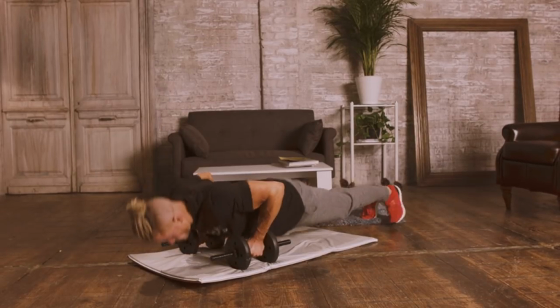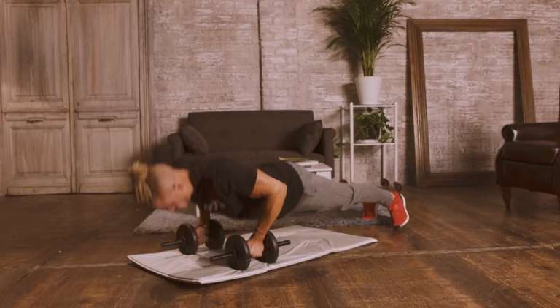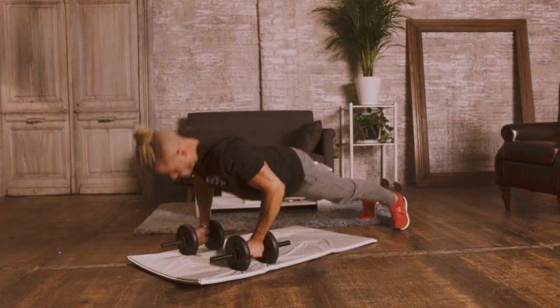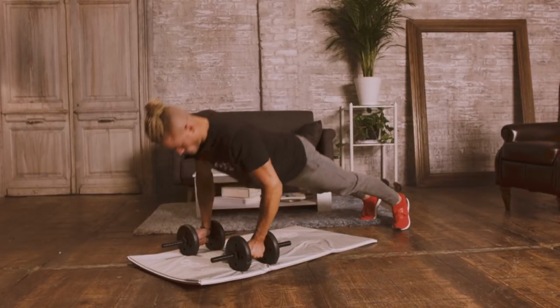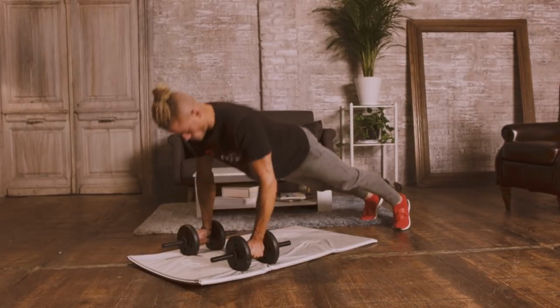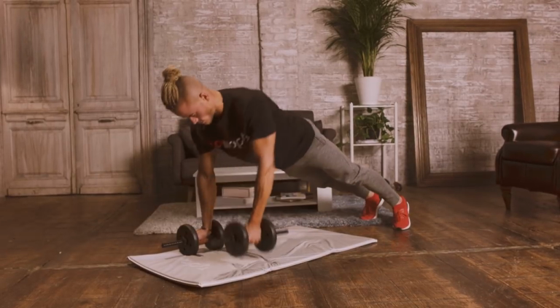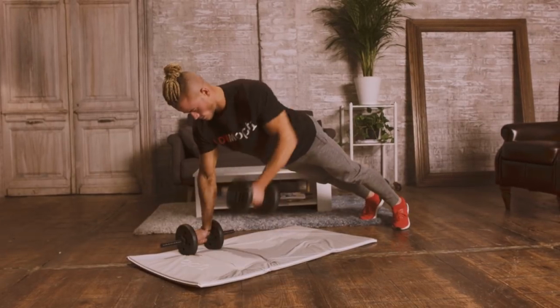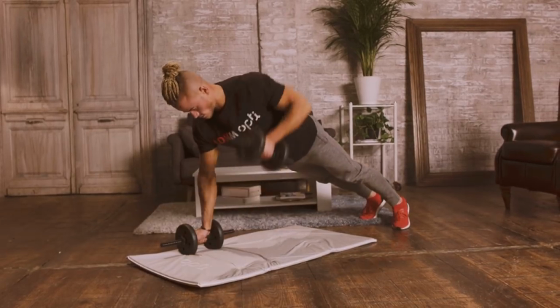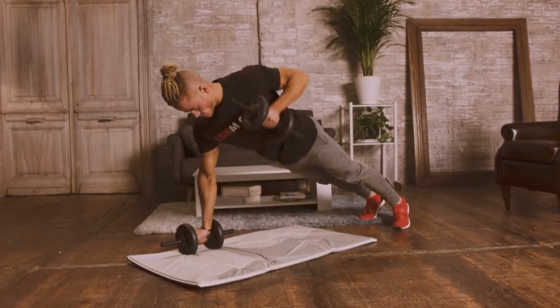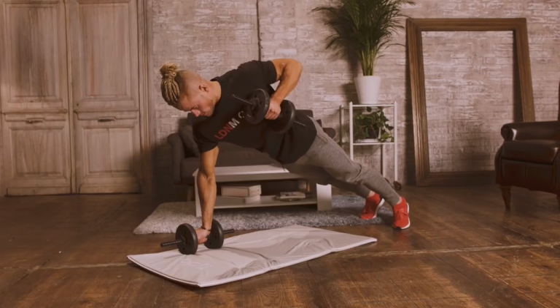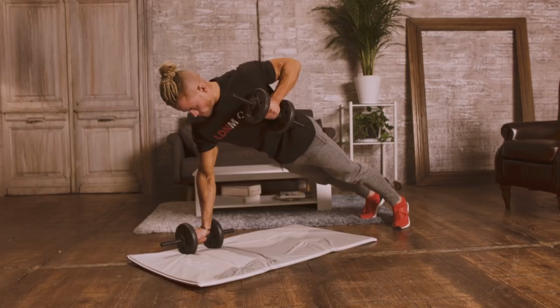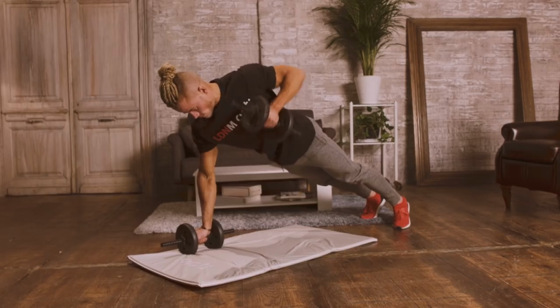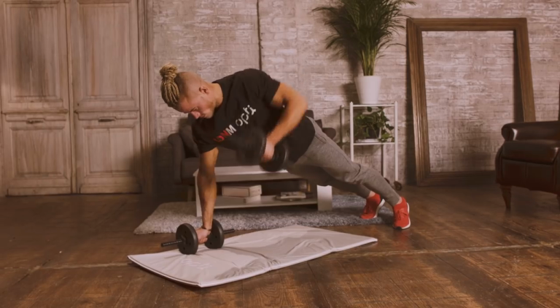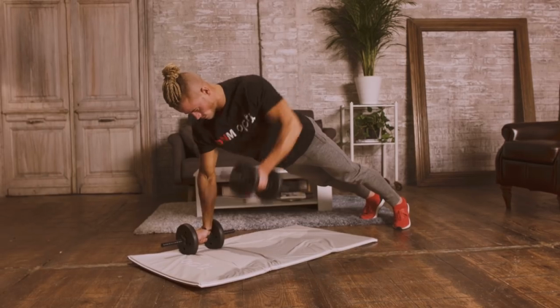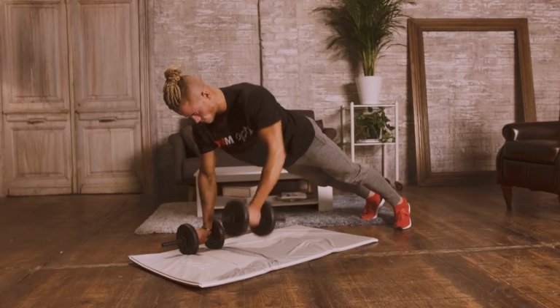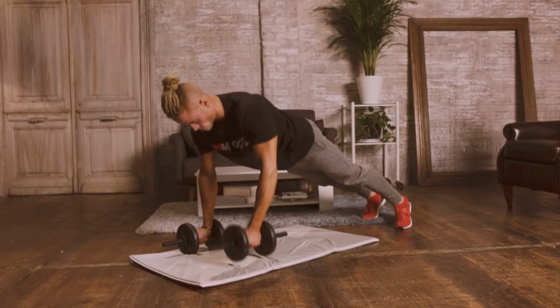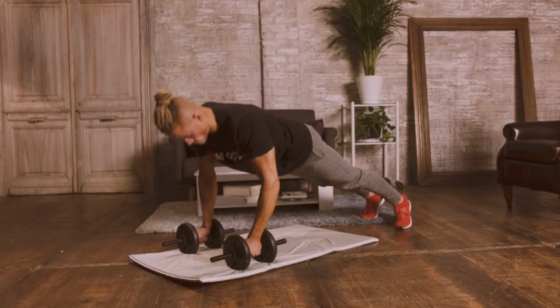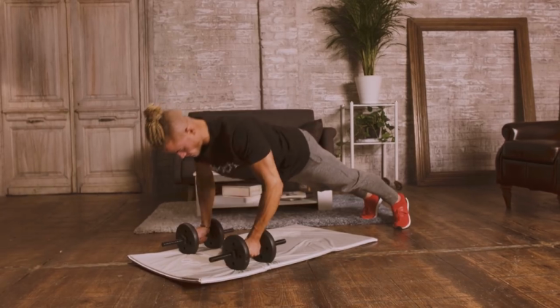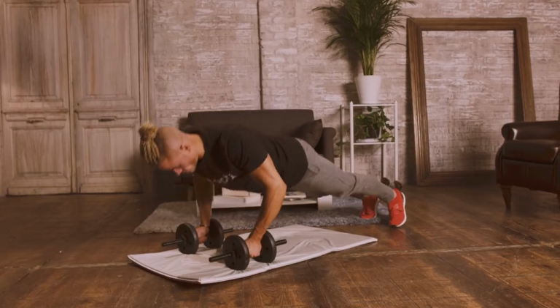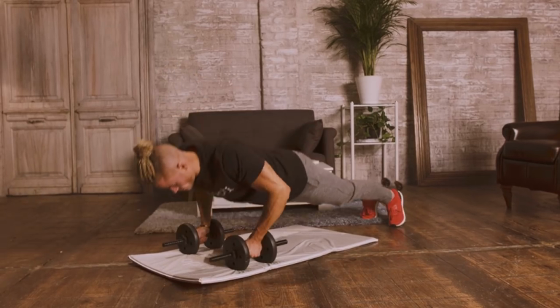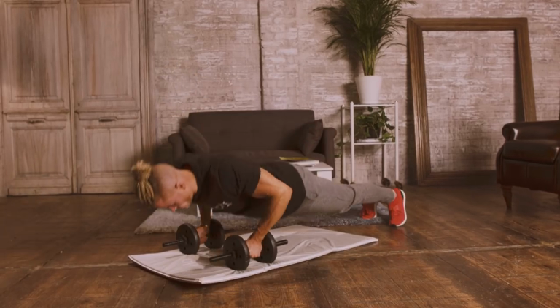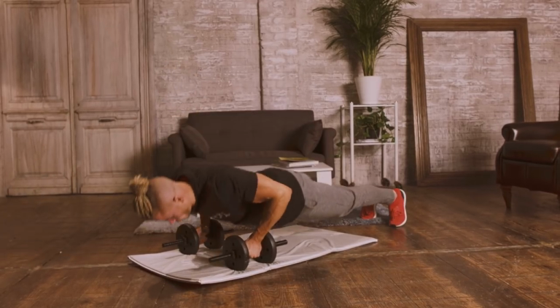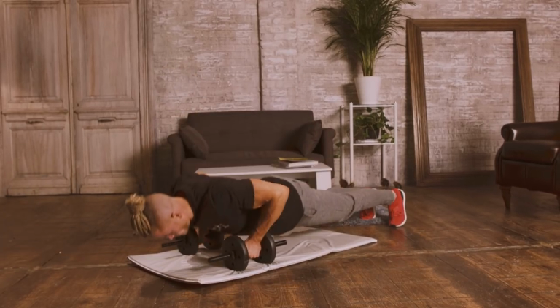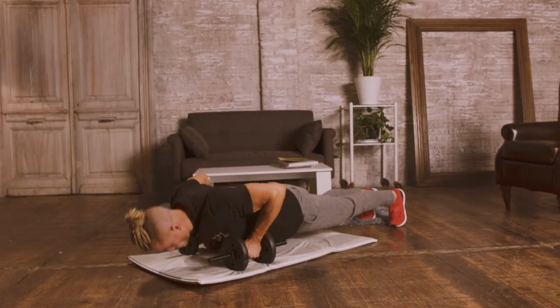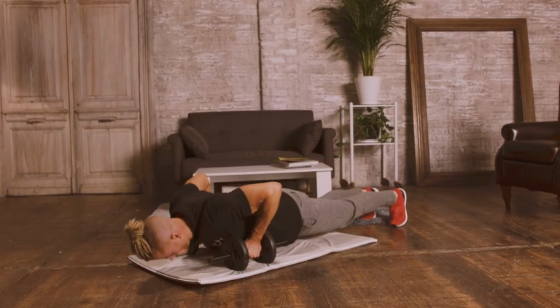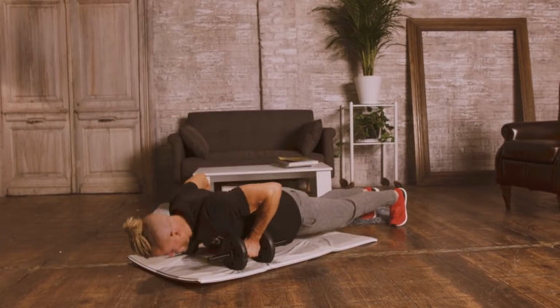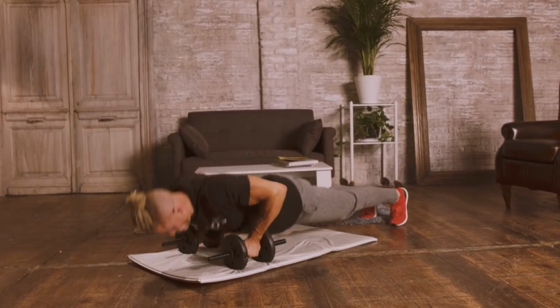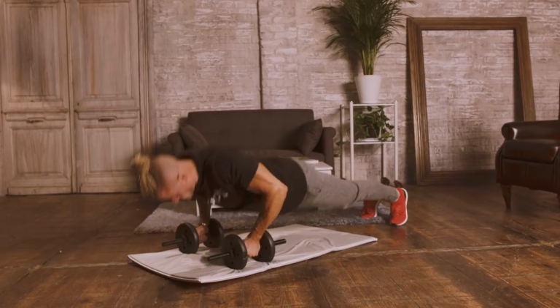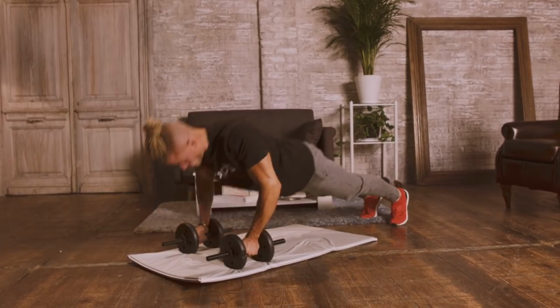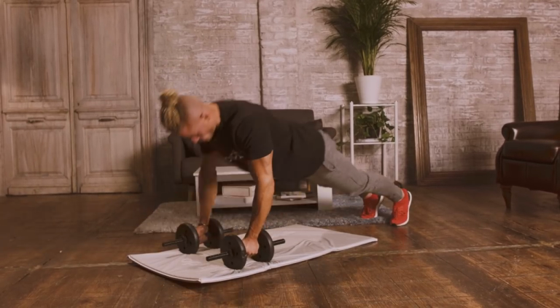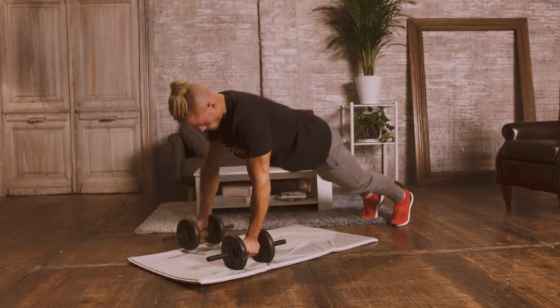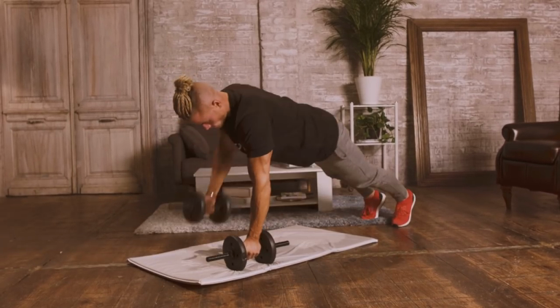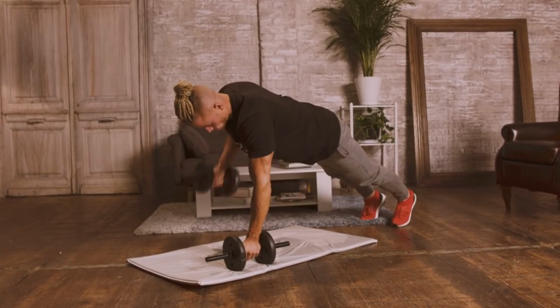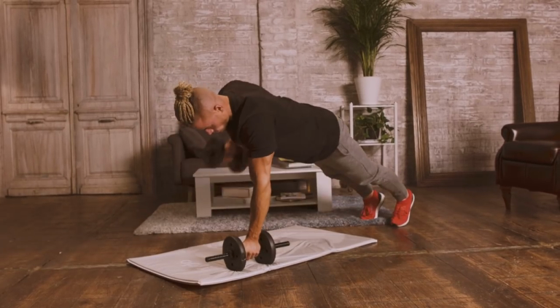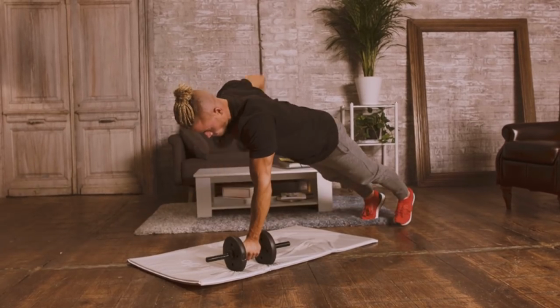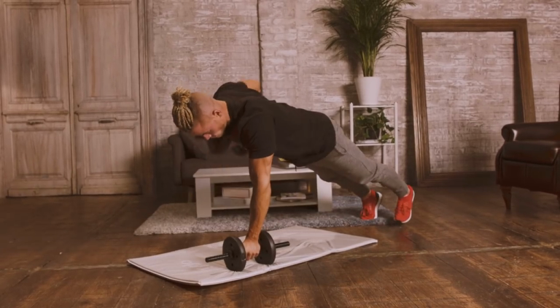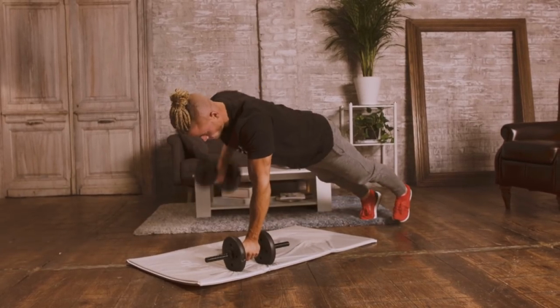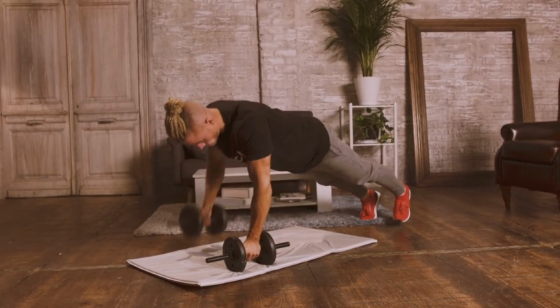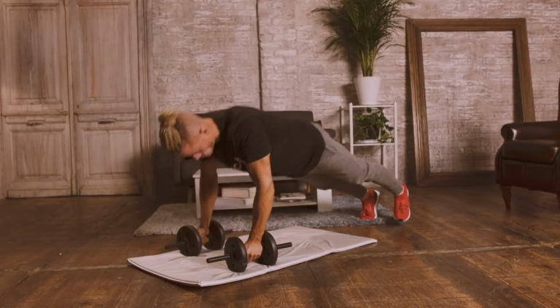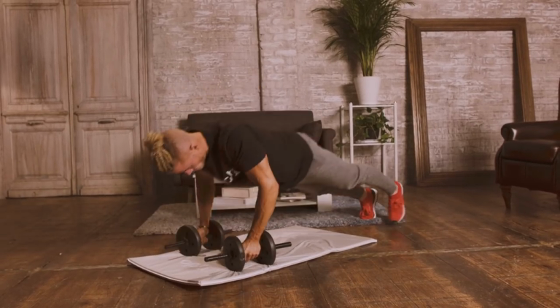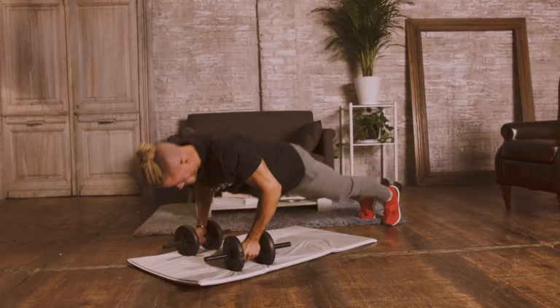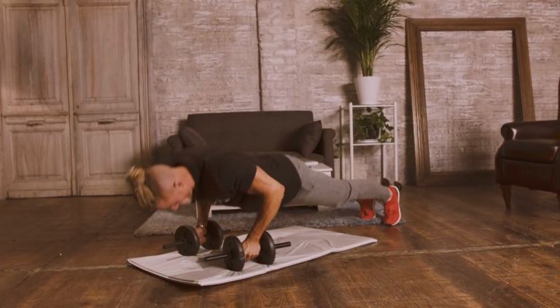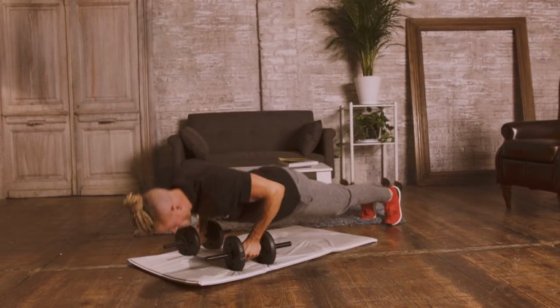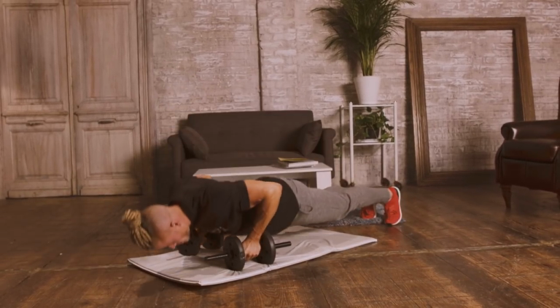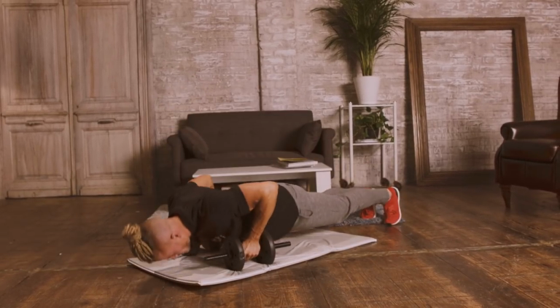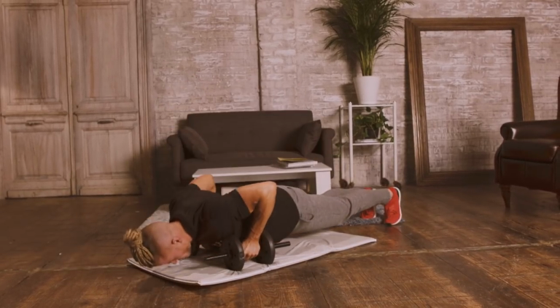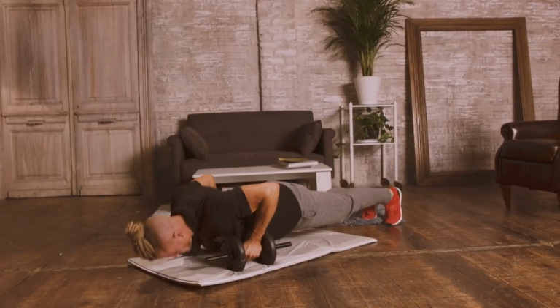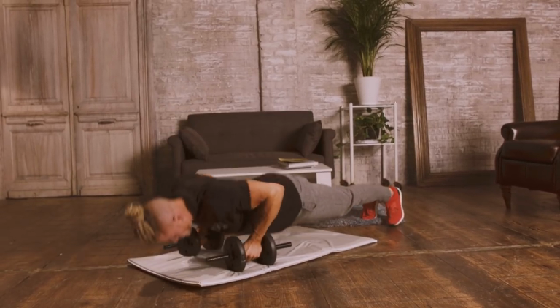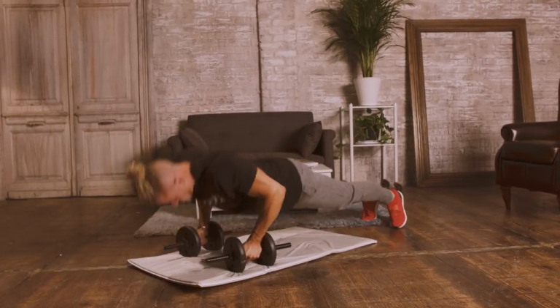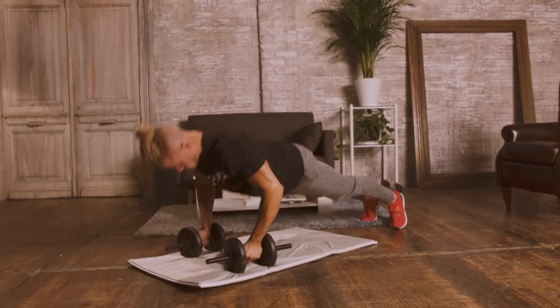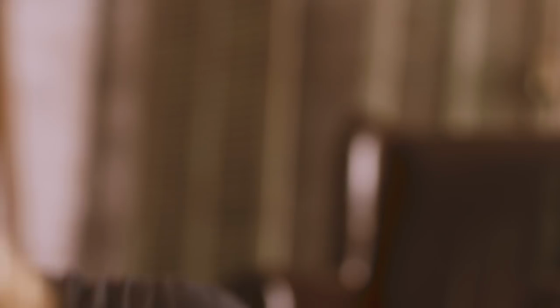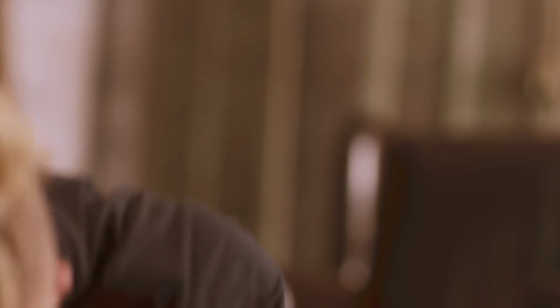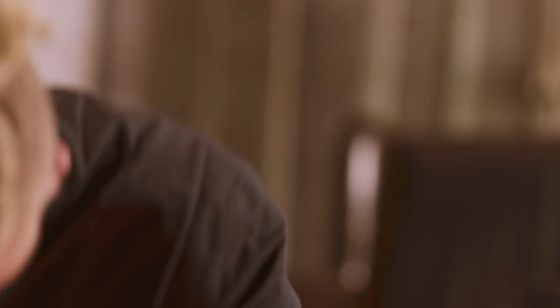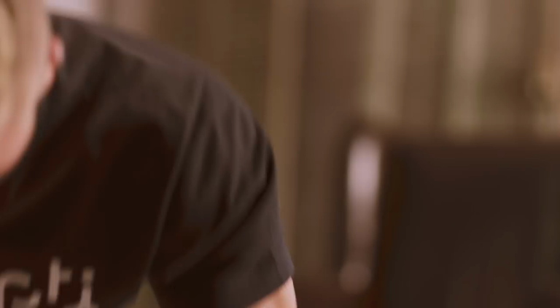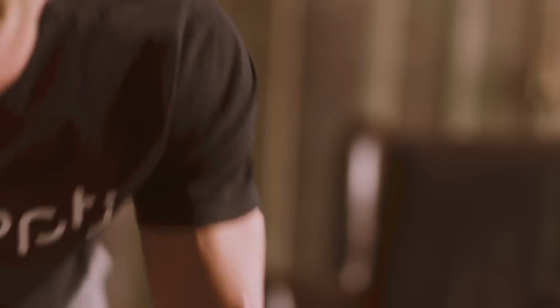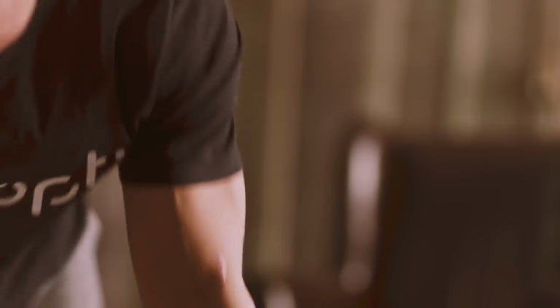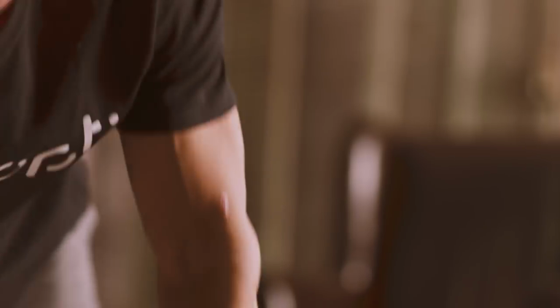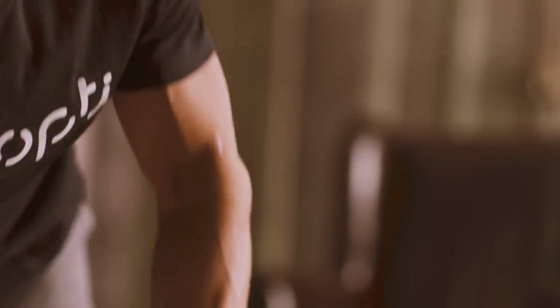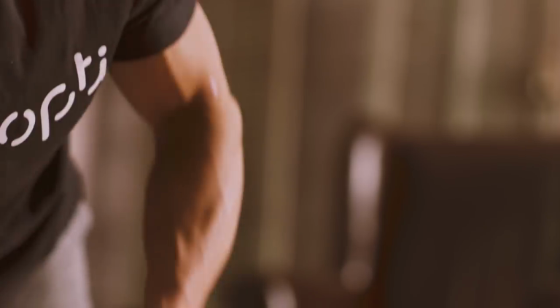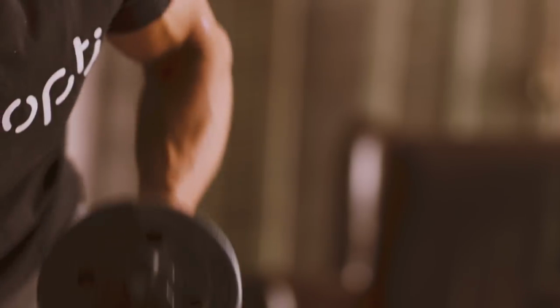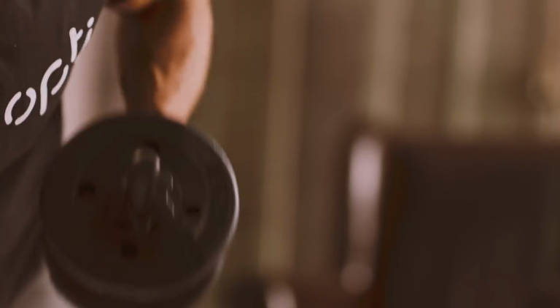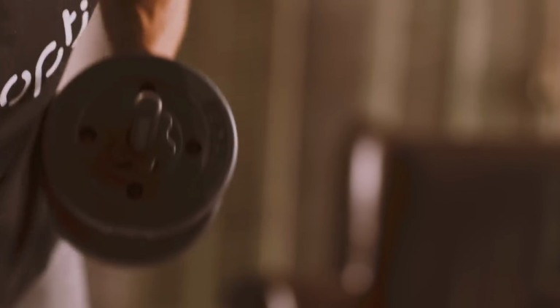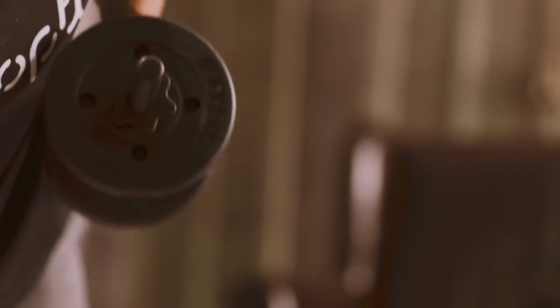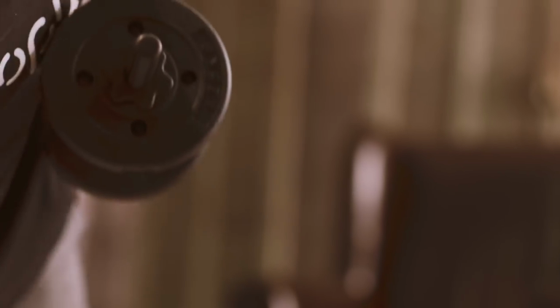Exercise 1 is a renegade row. You're leaning over your torso in a press-up position and rowing the dumbbell on alternate sides.